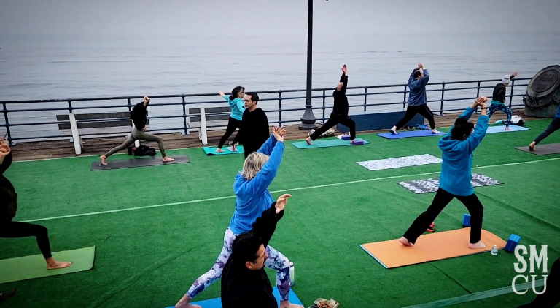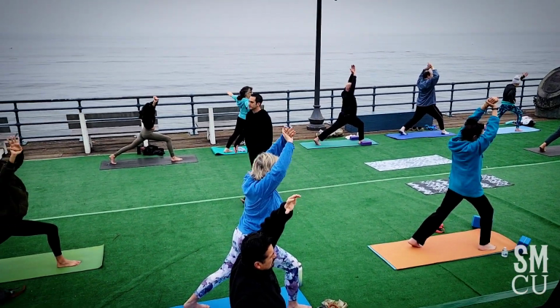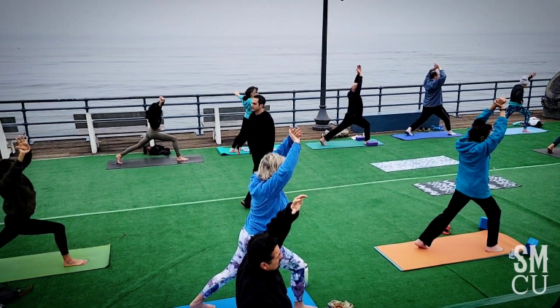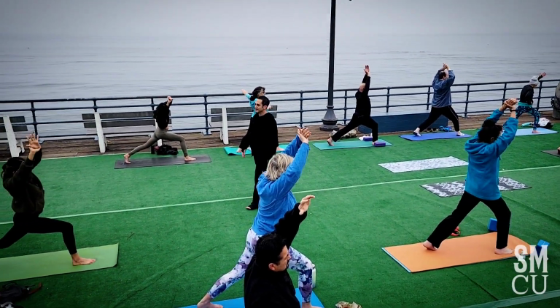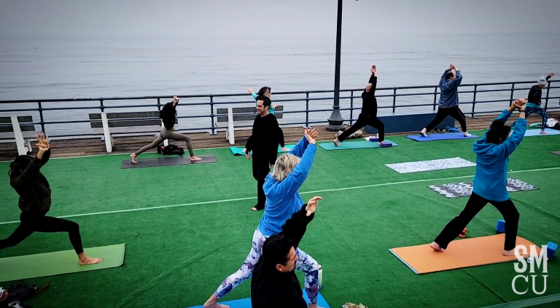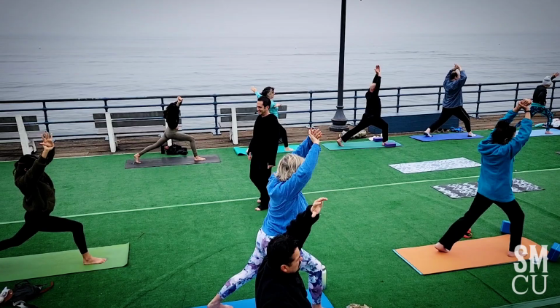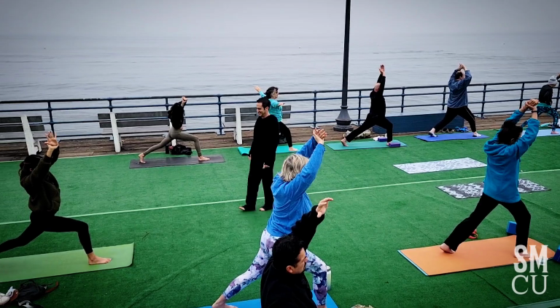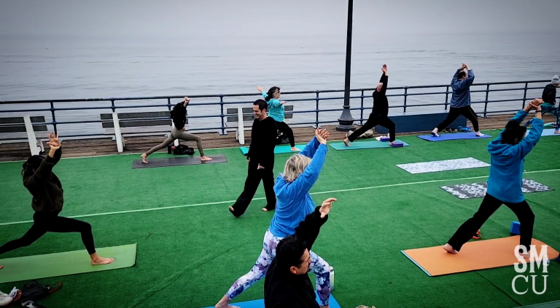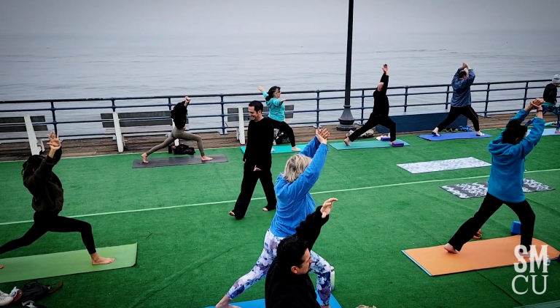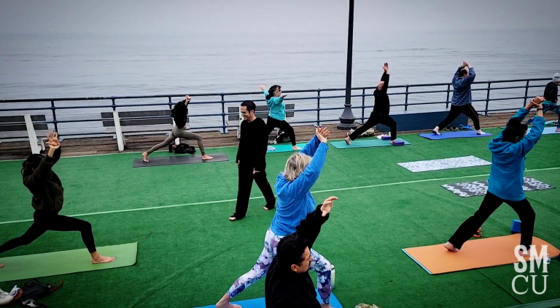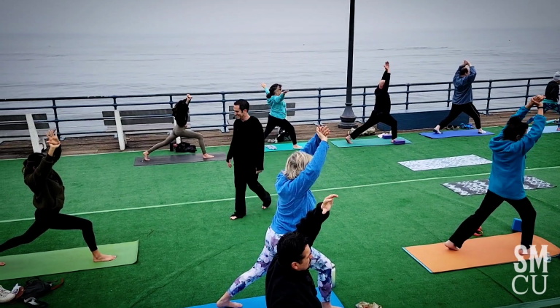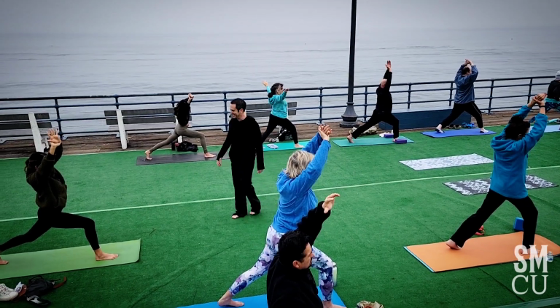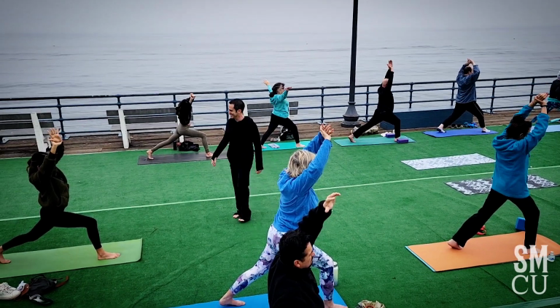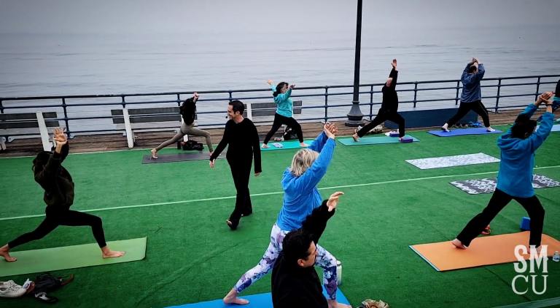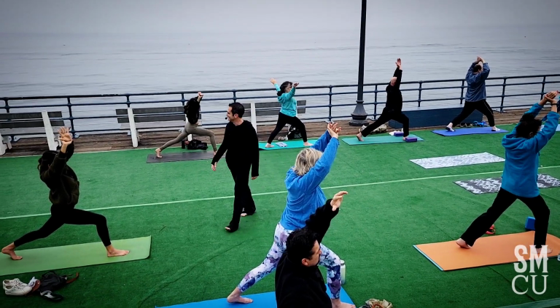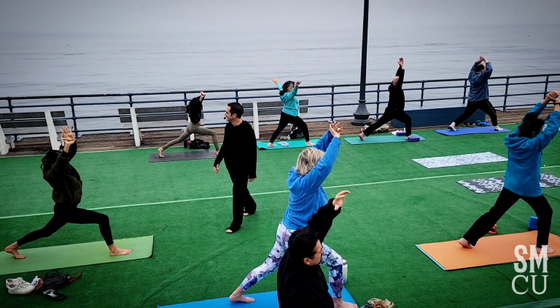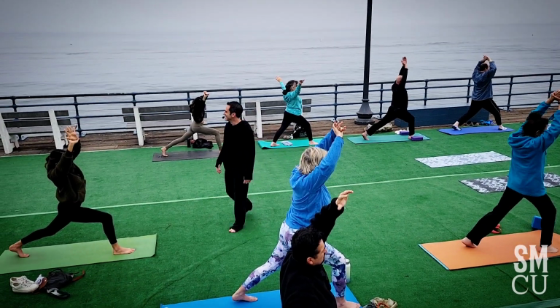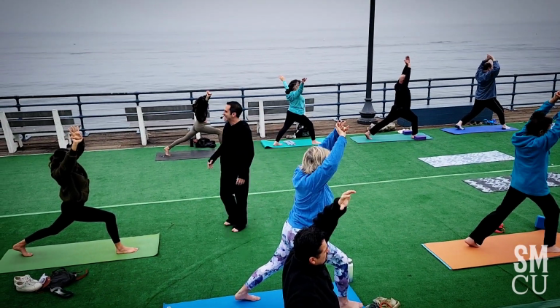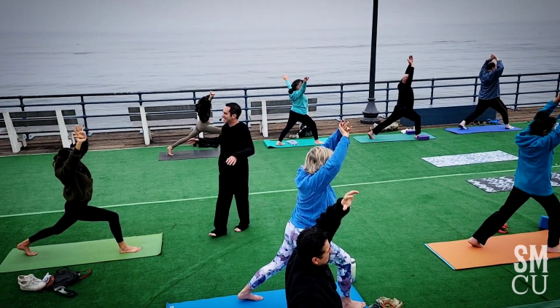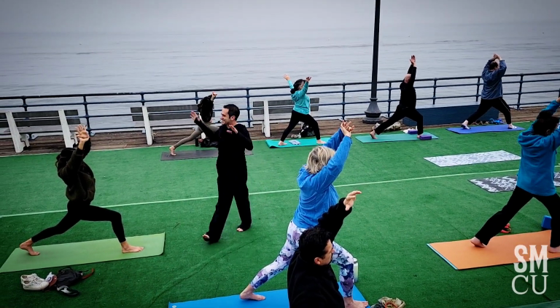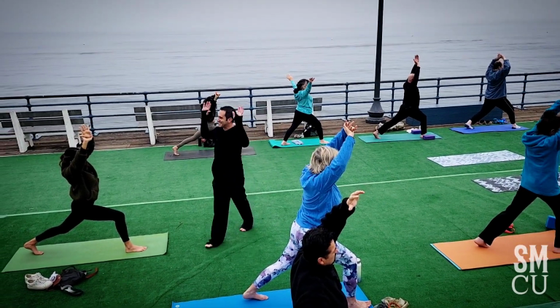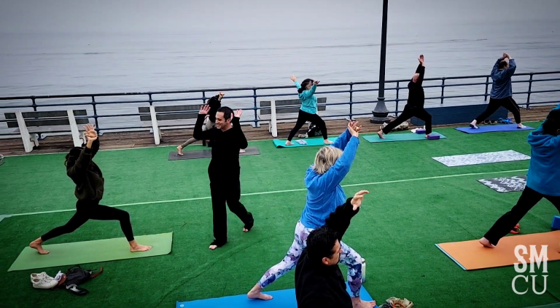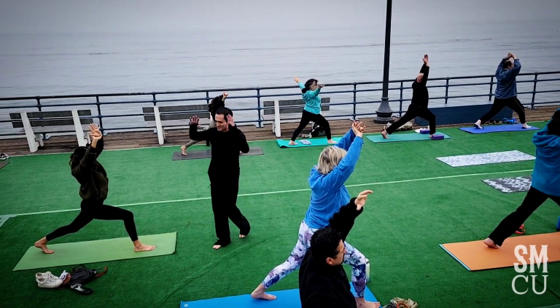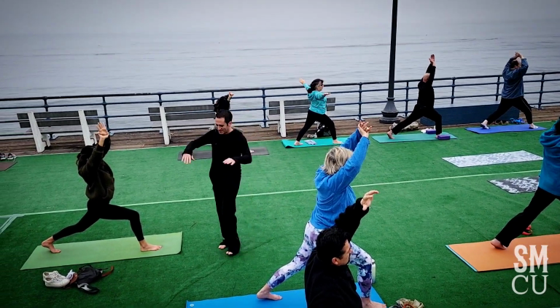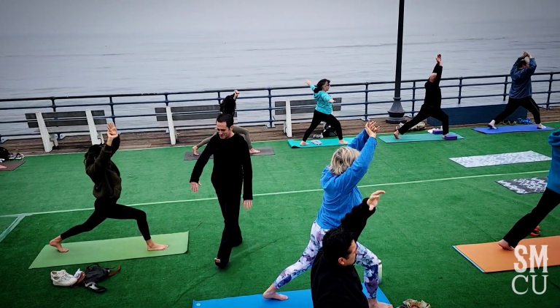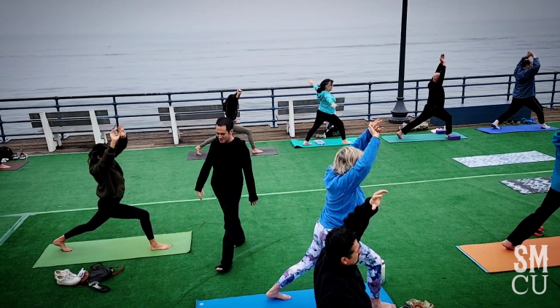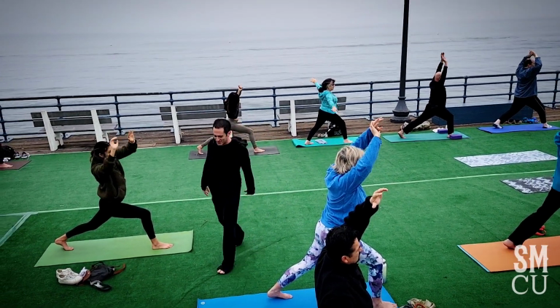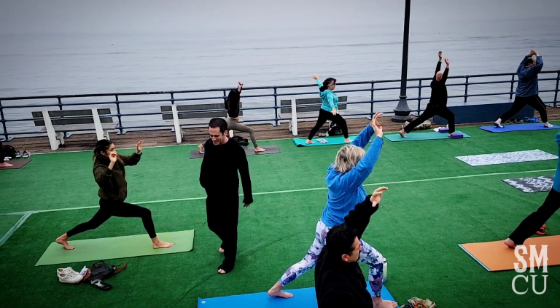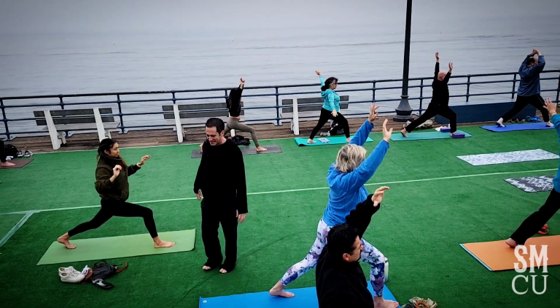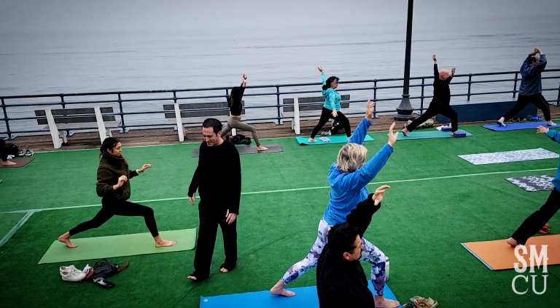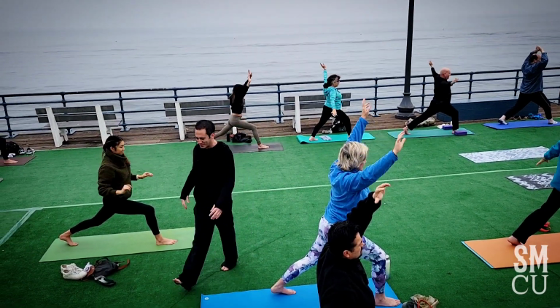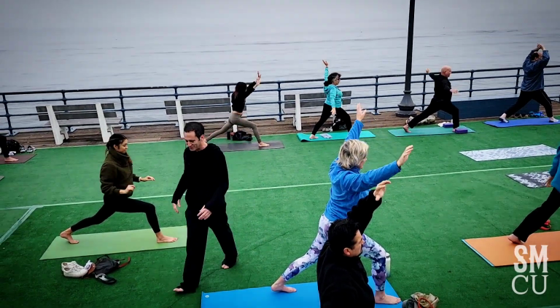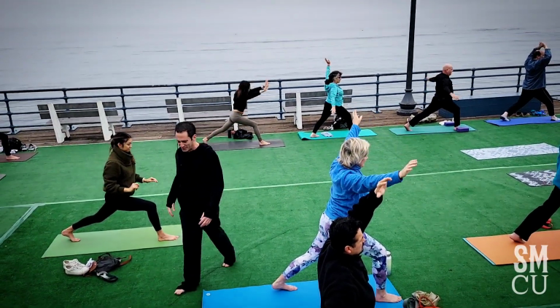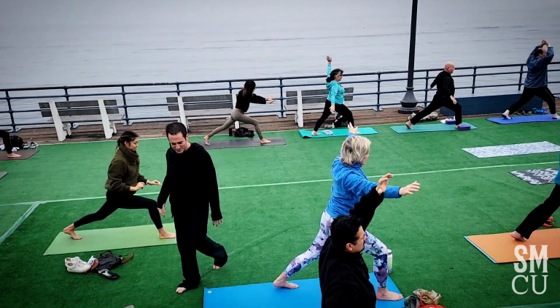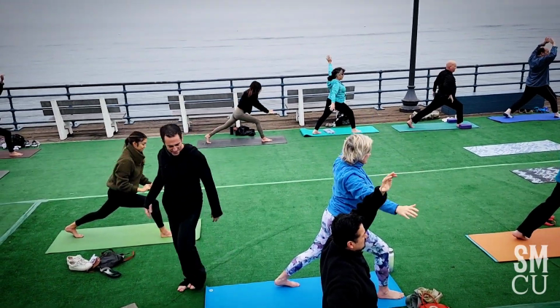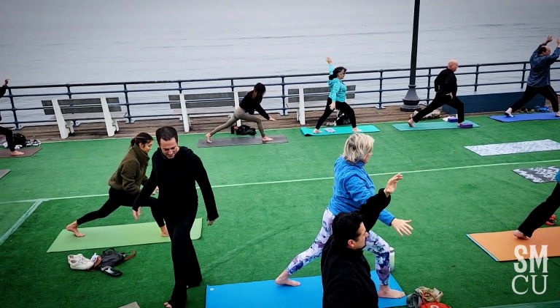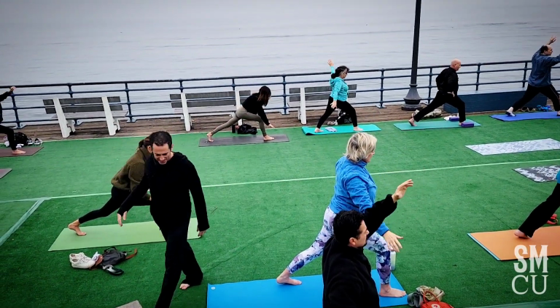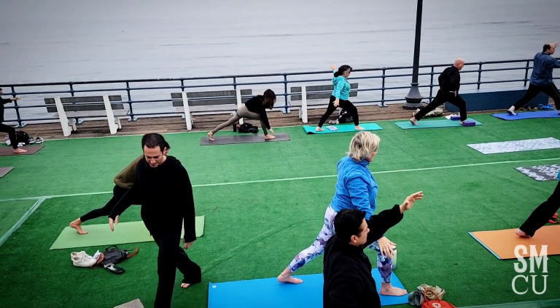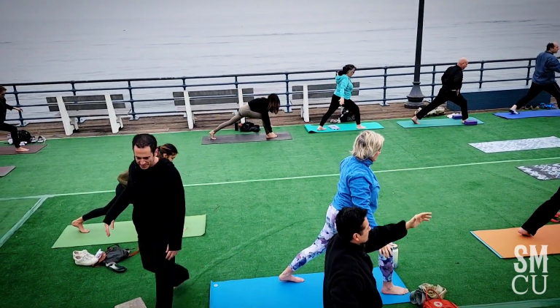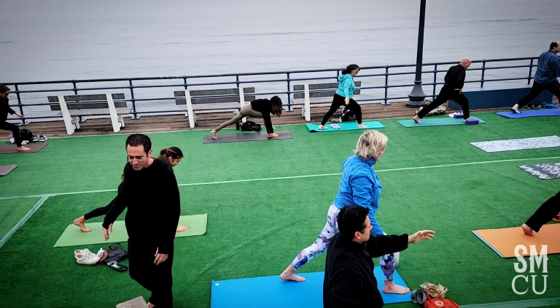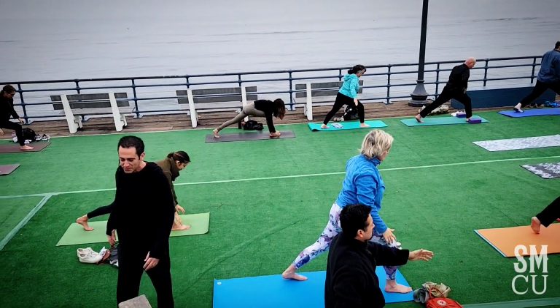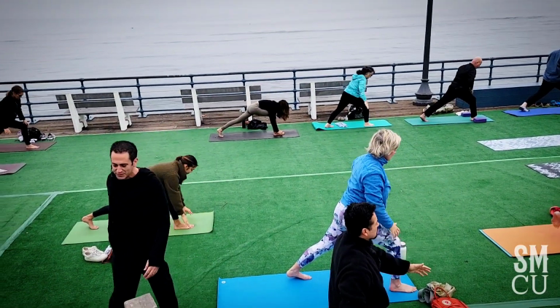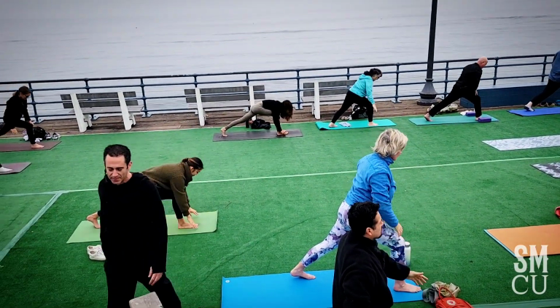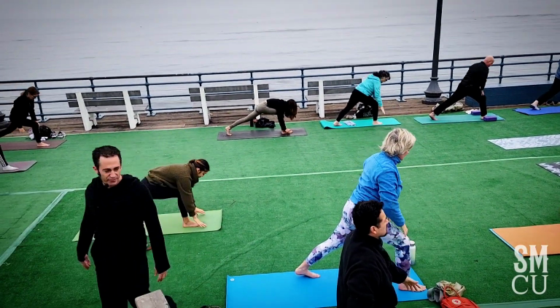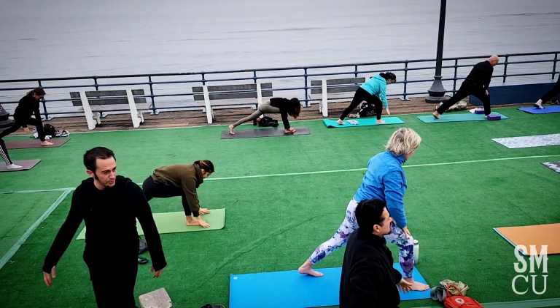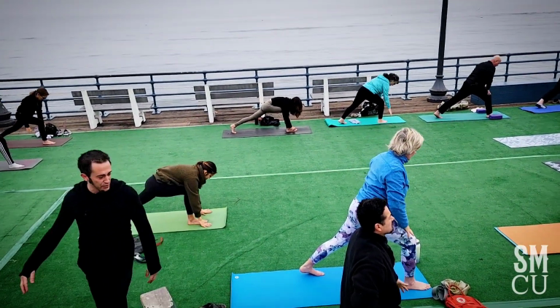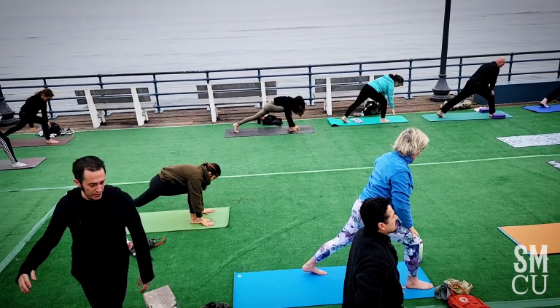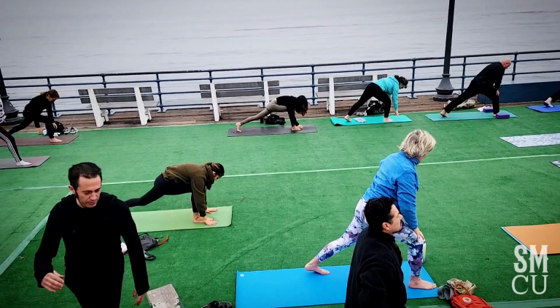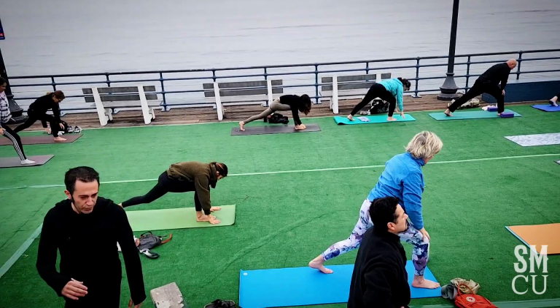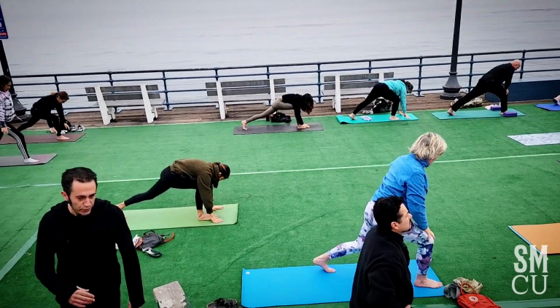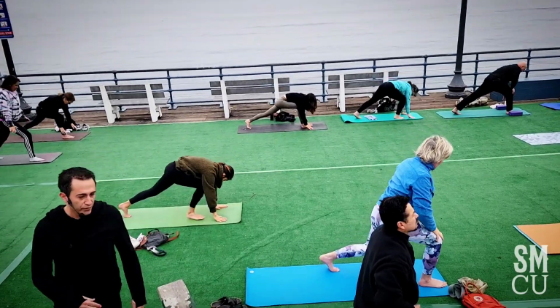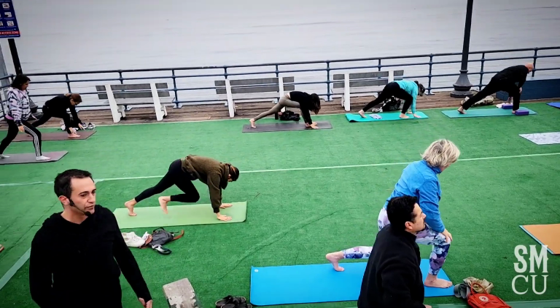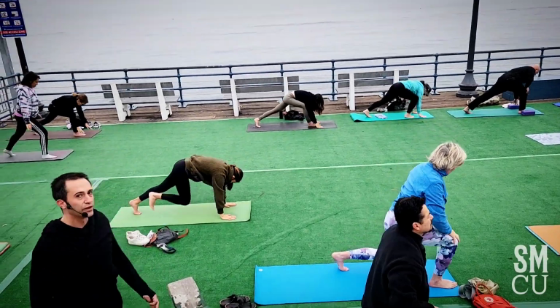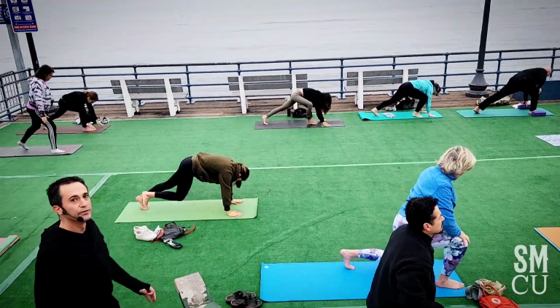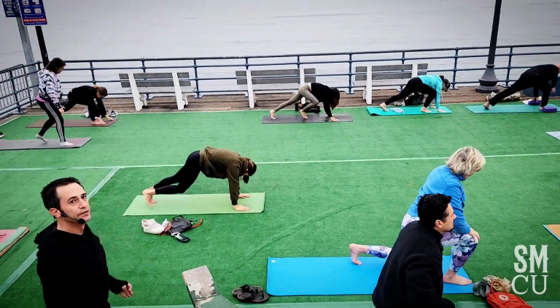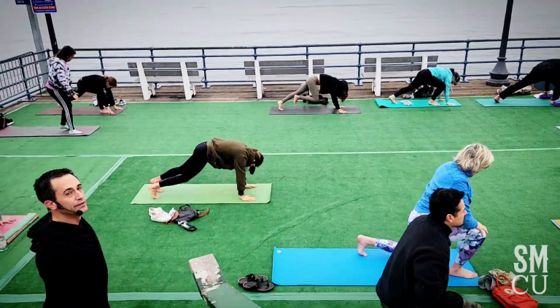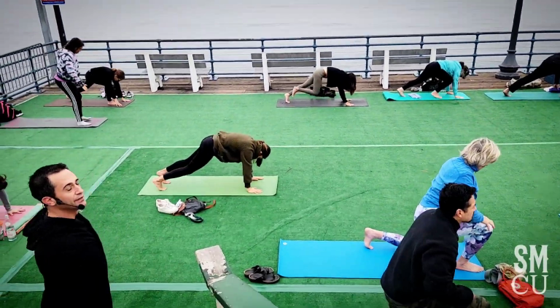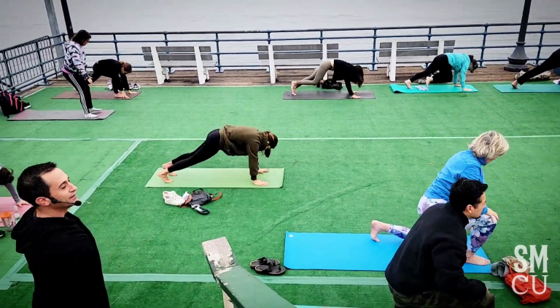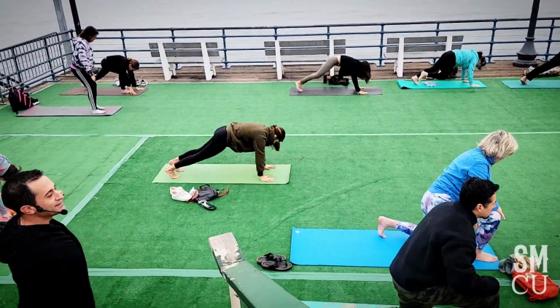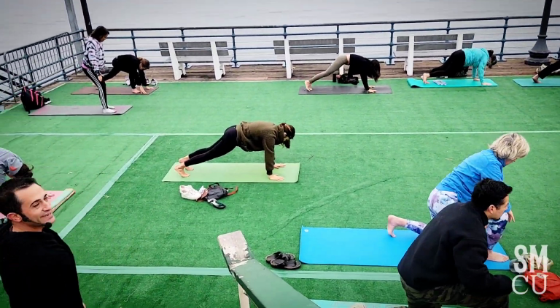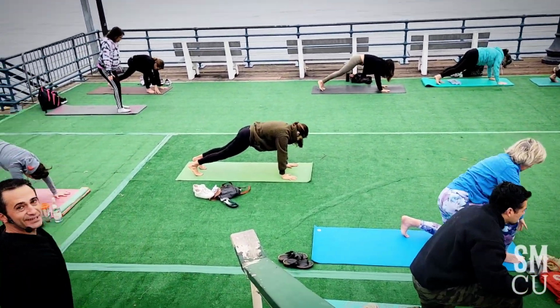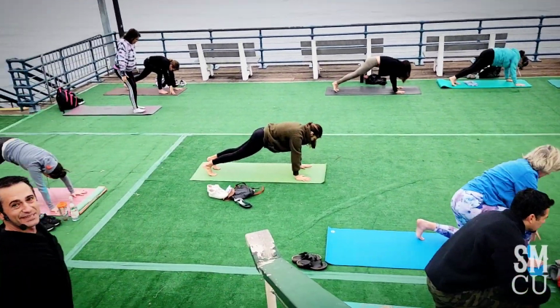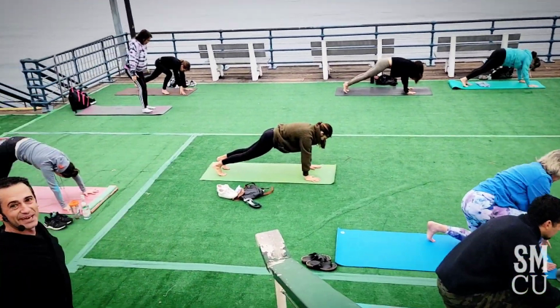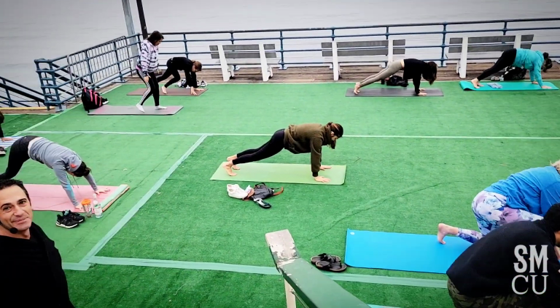Exhale, place both hands down on the floor, step back to plank pose — top of a push-up. Go through your flow and take your time.